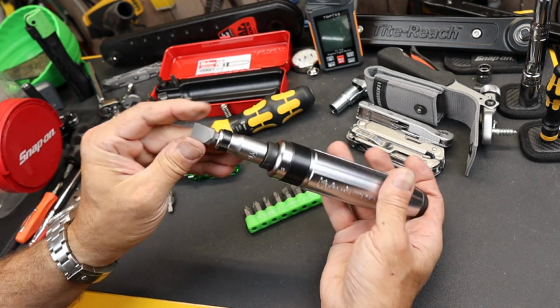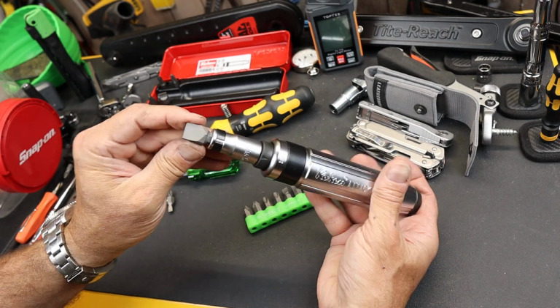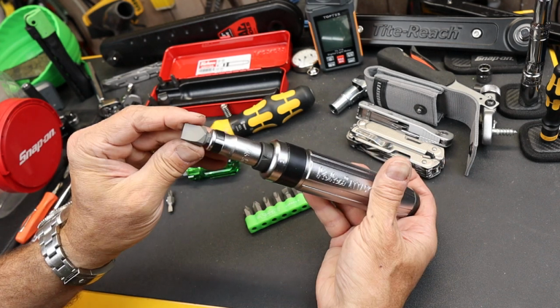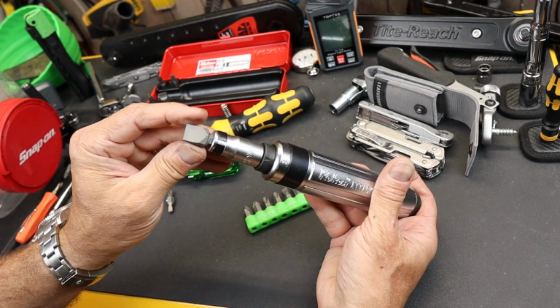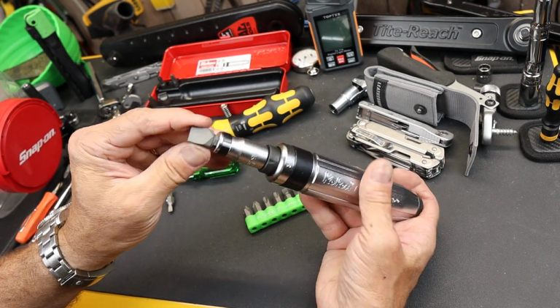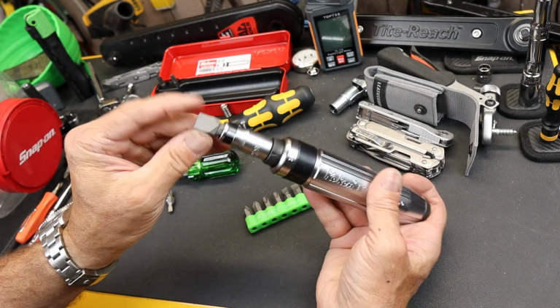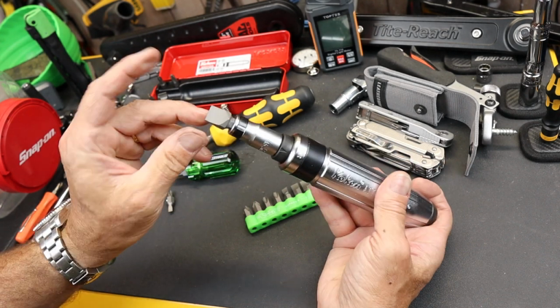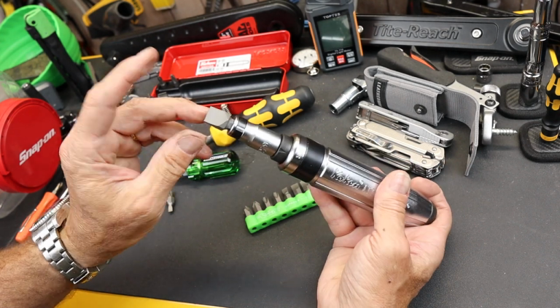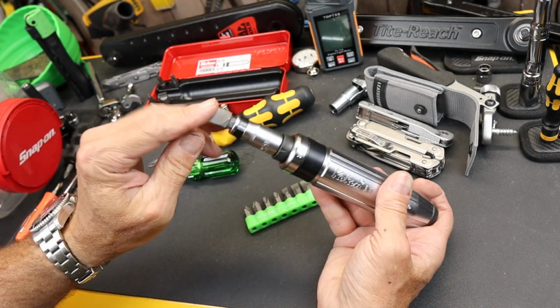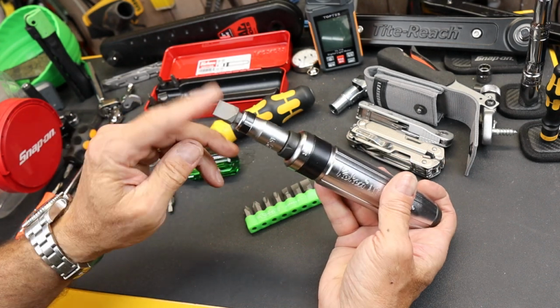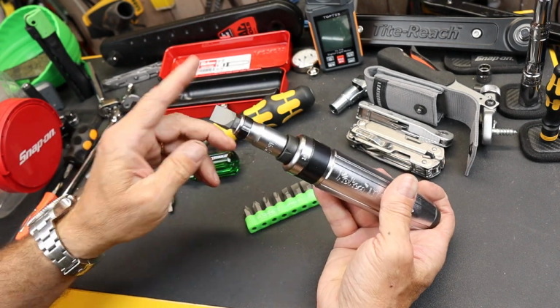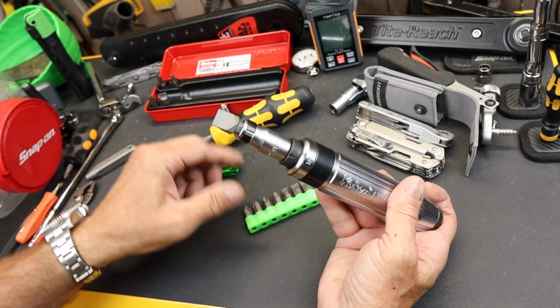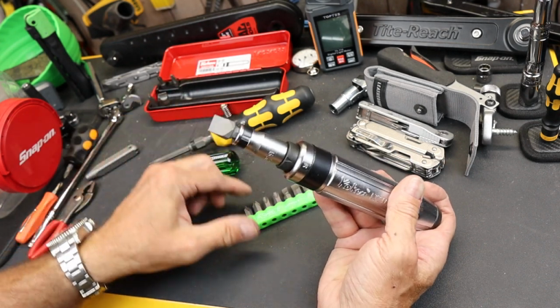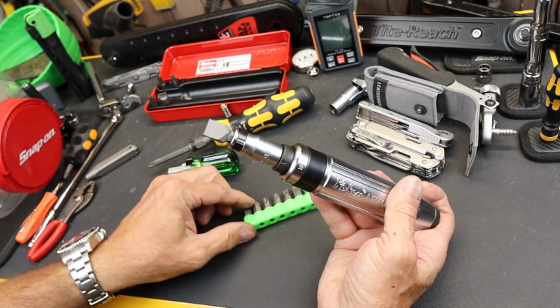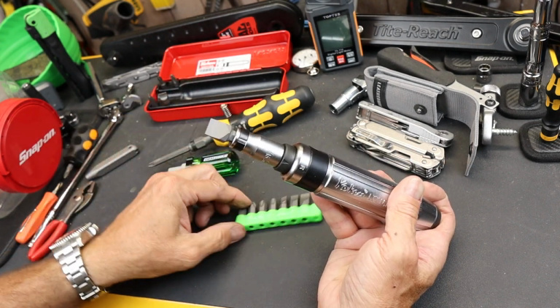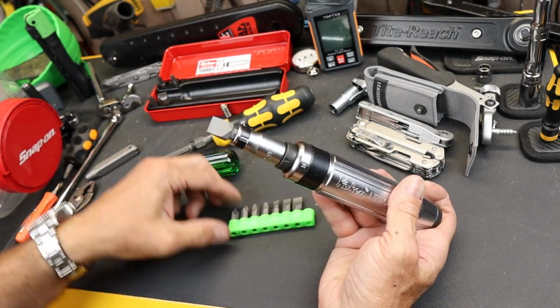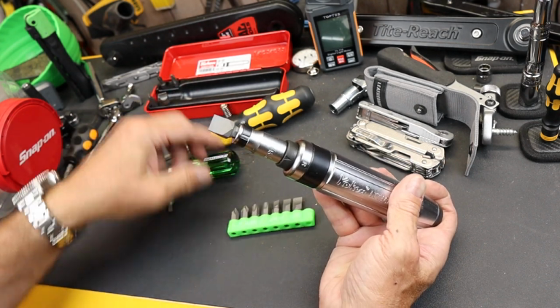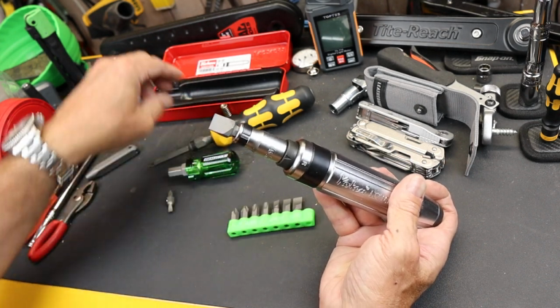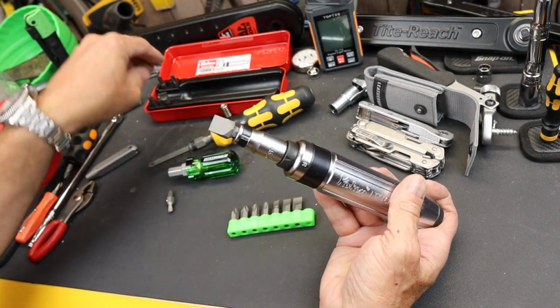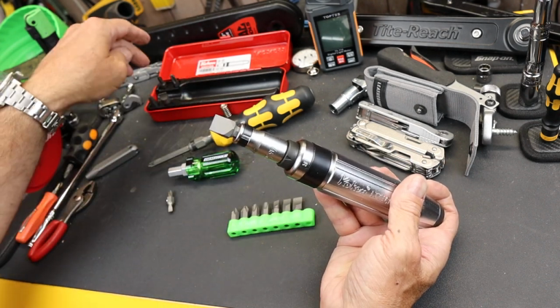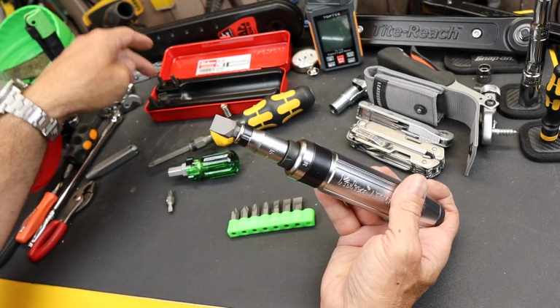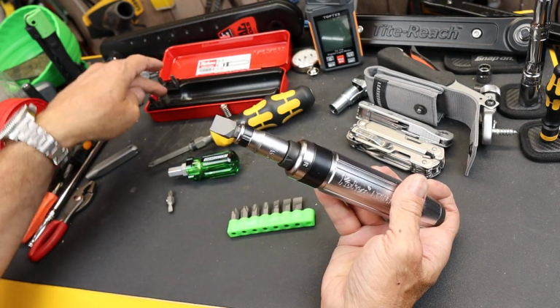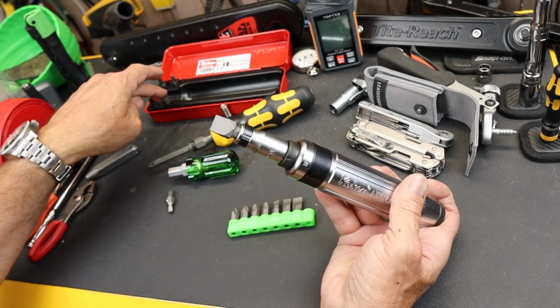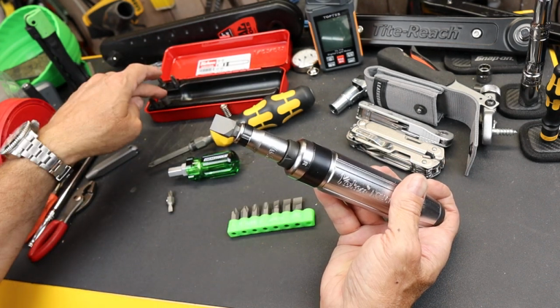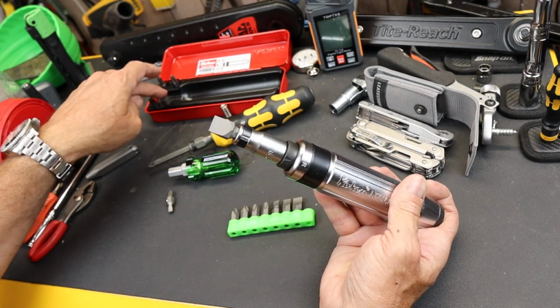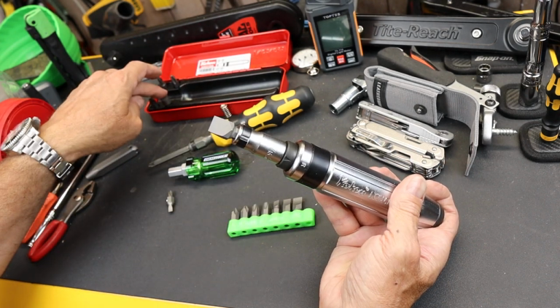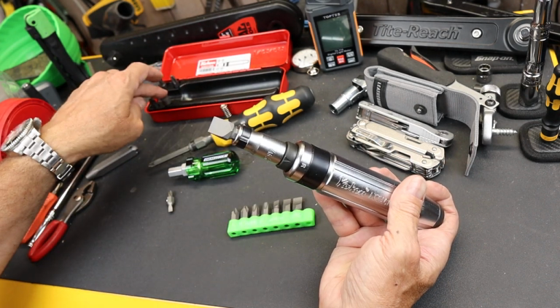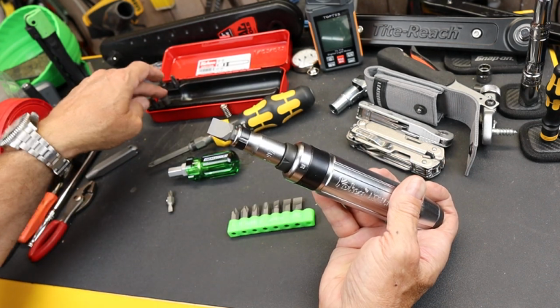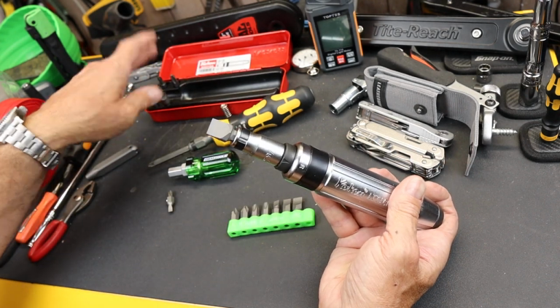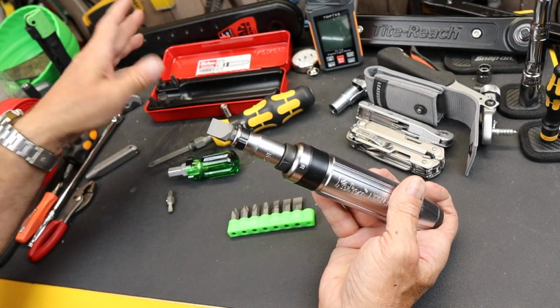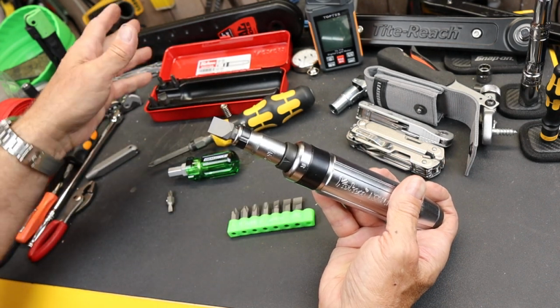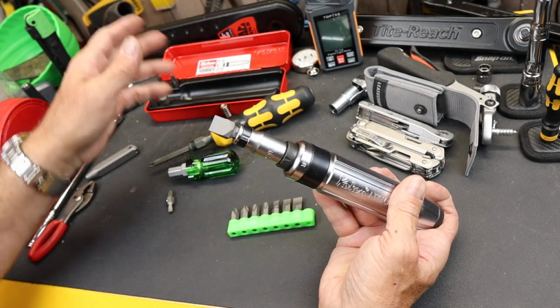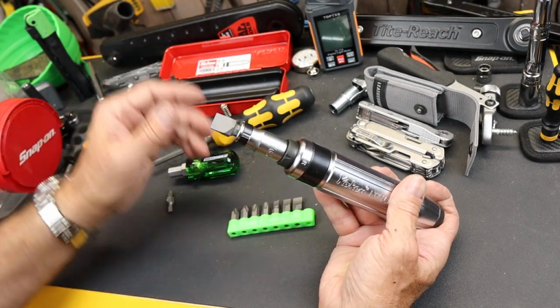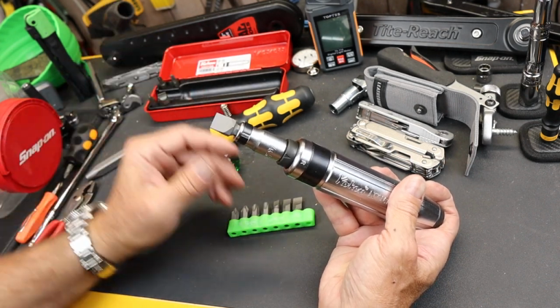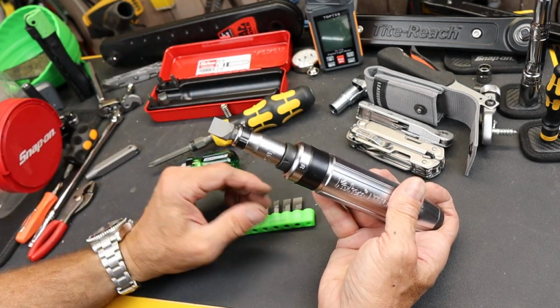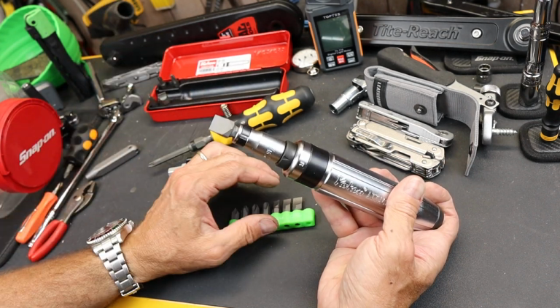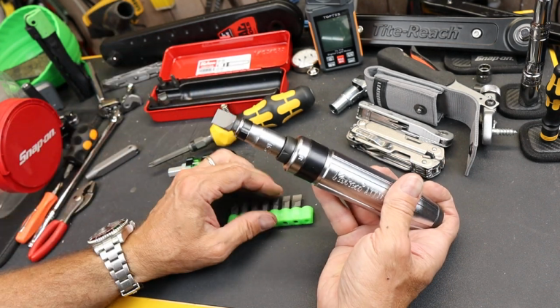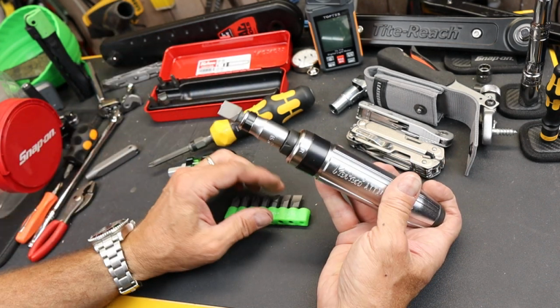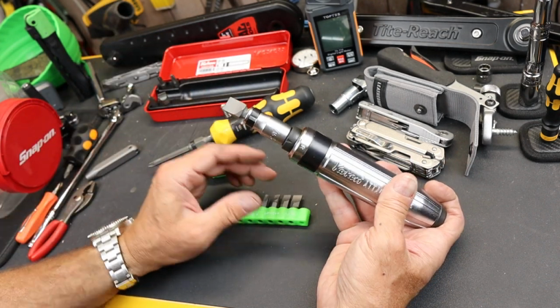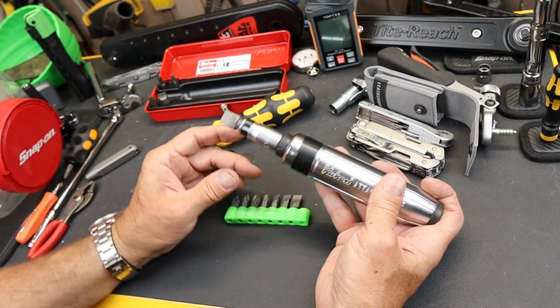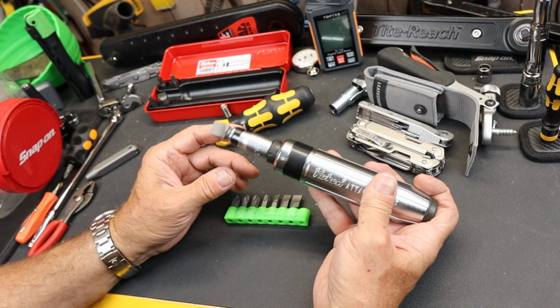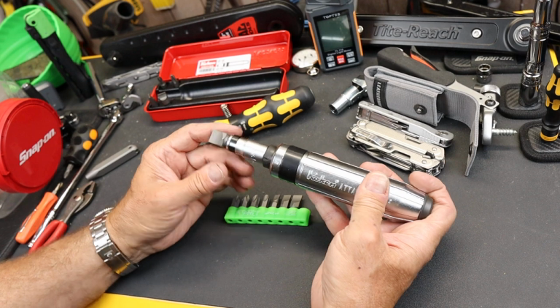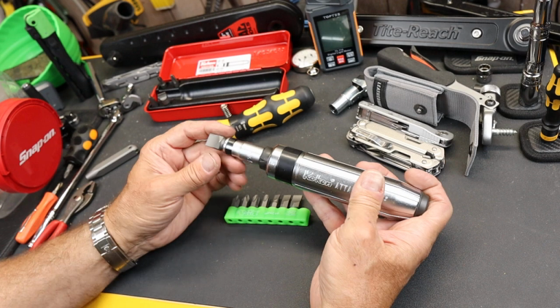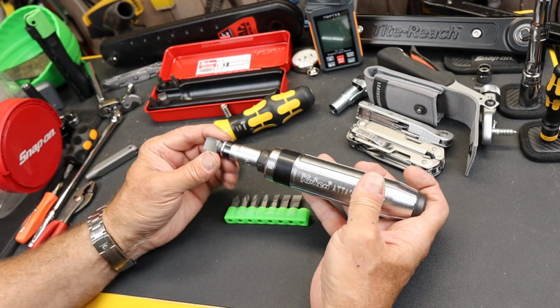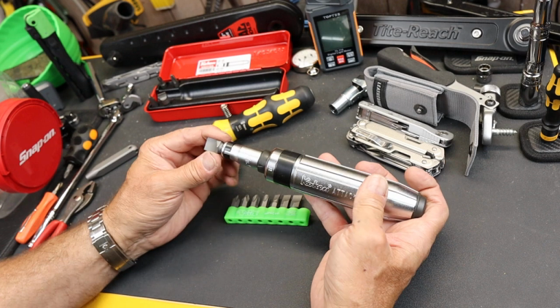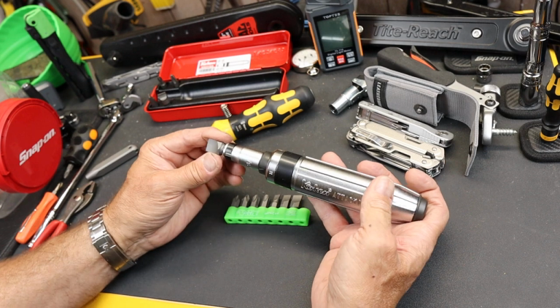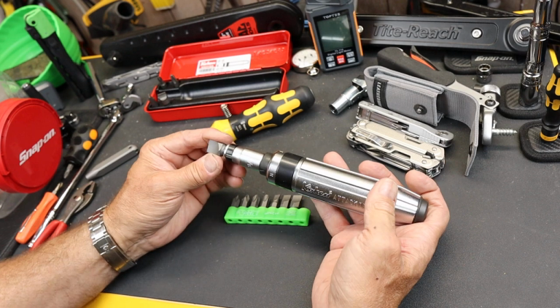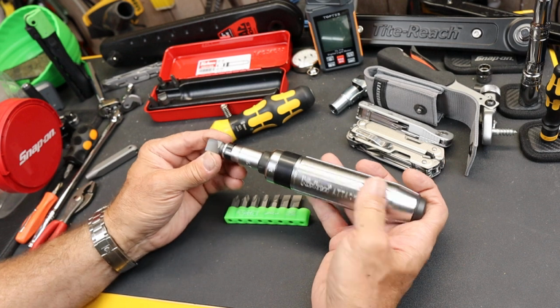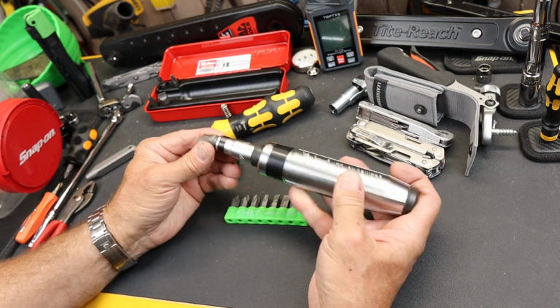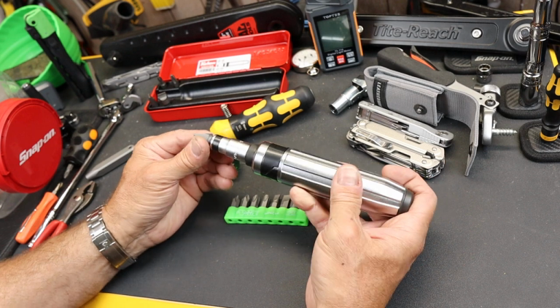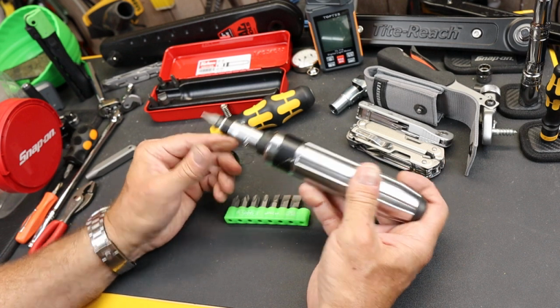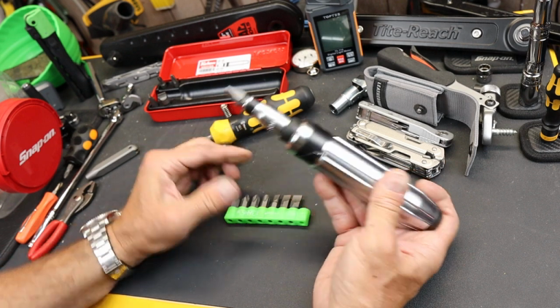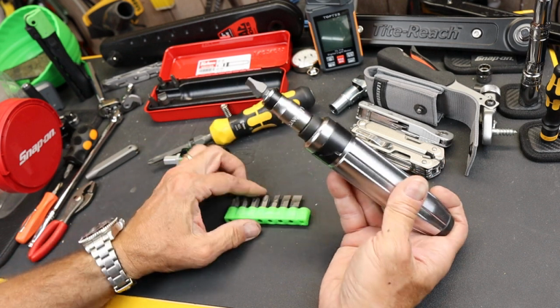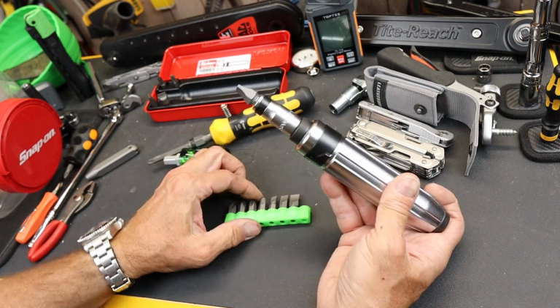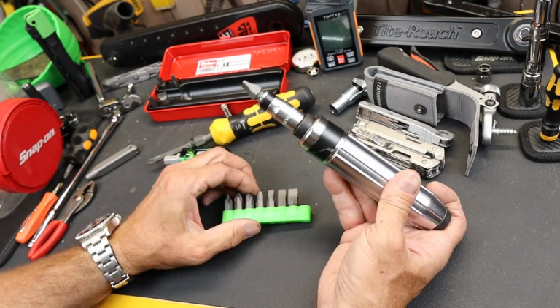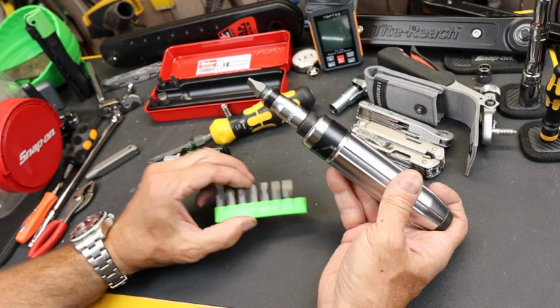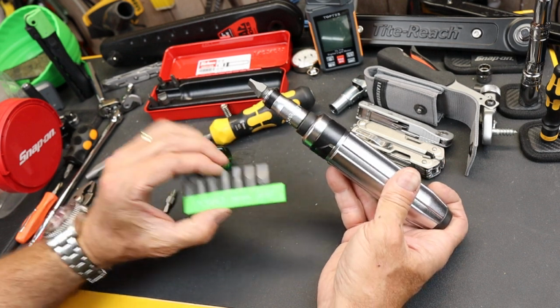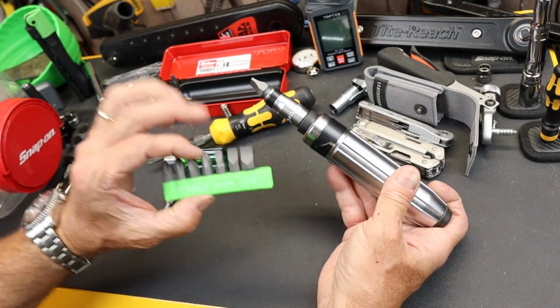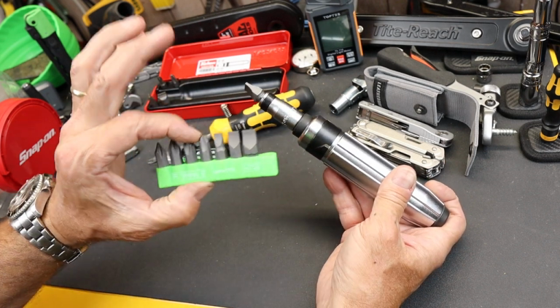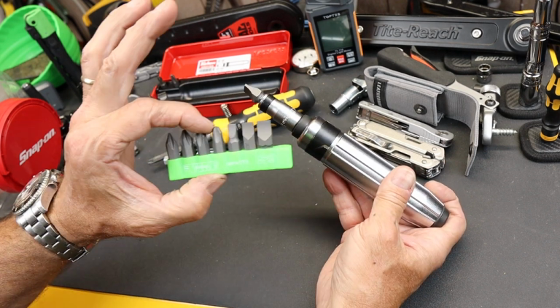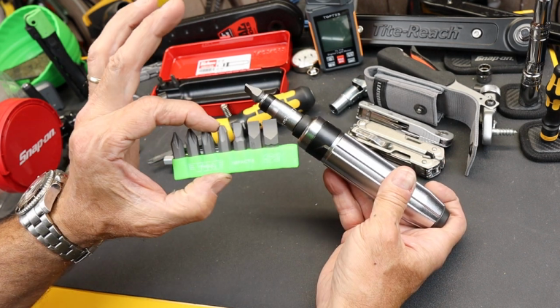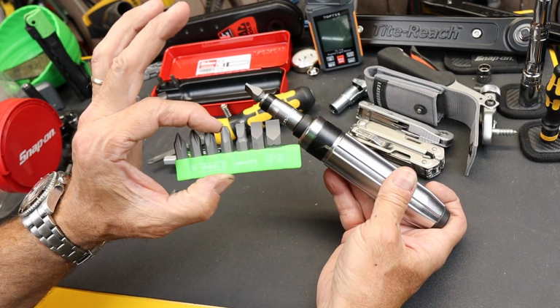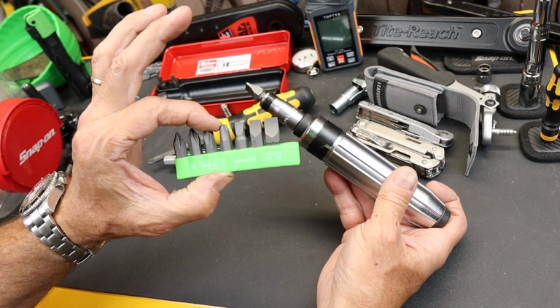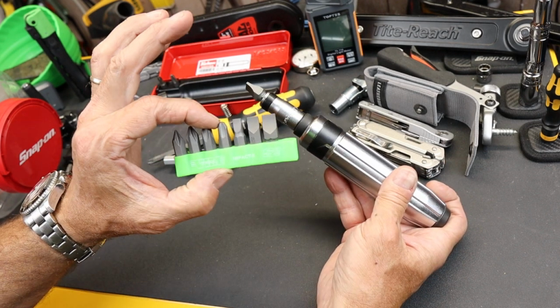So I don't have to worry about breaking a bit and then the expense of having to buy a new kit. These are $10.